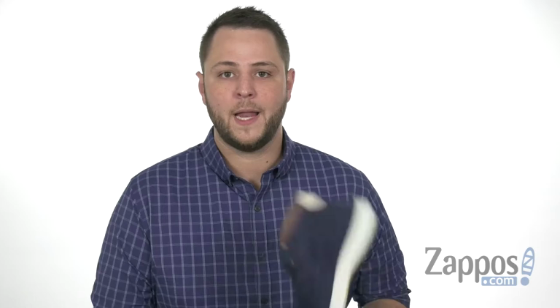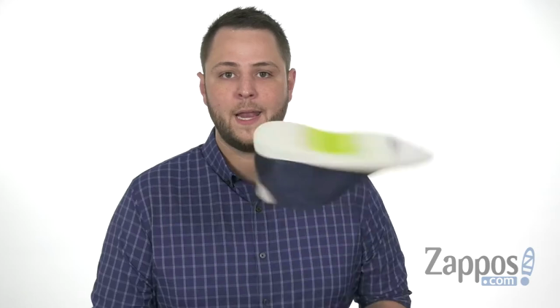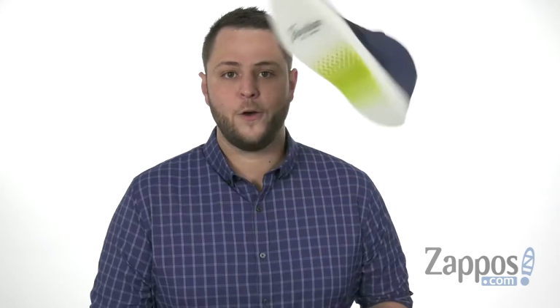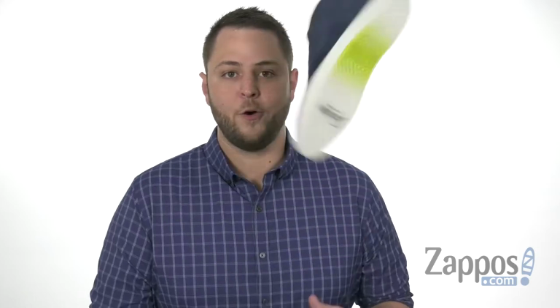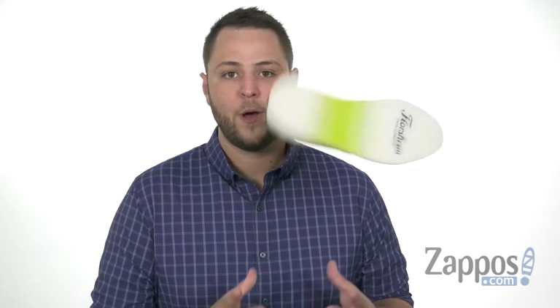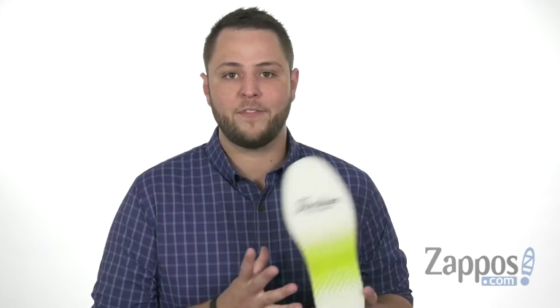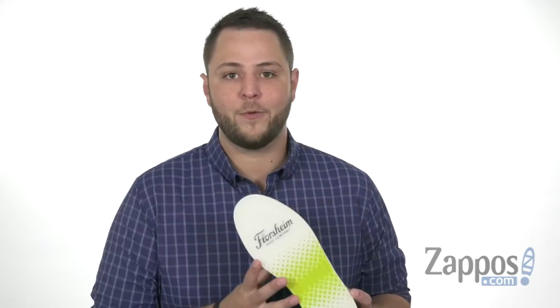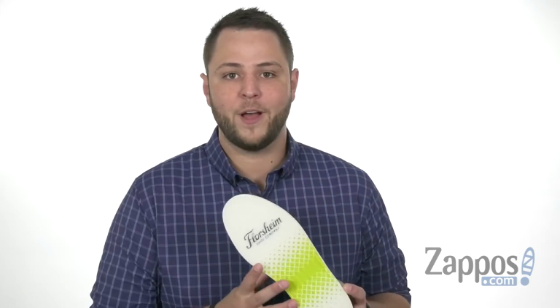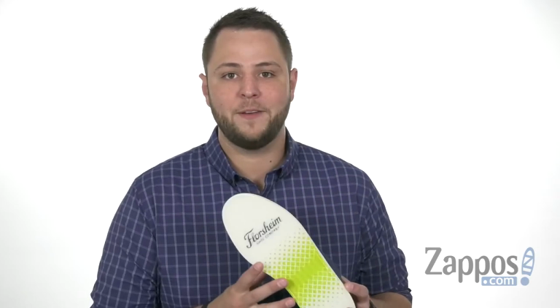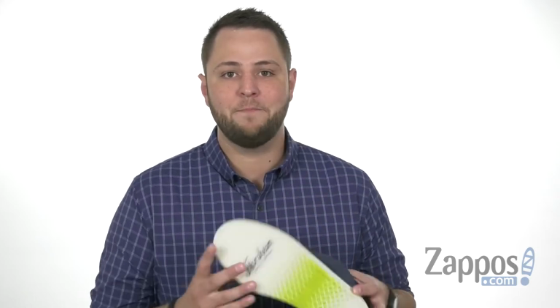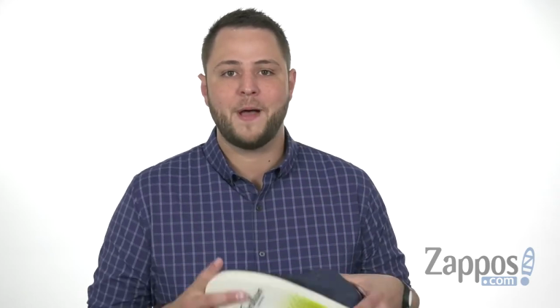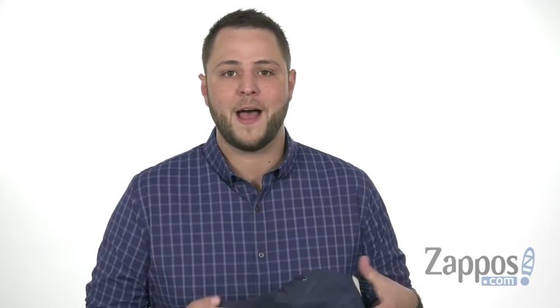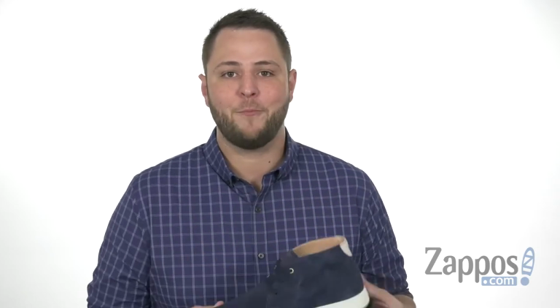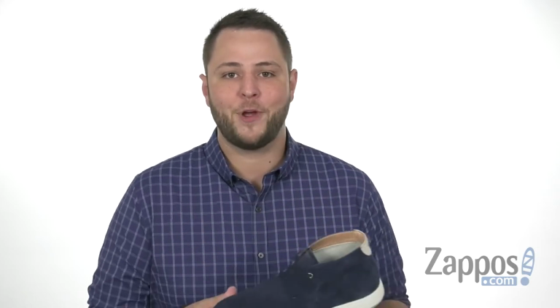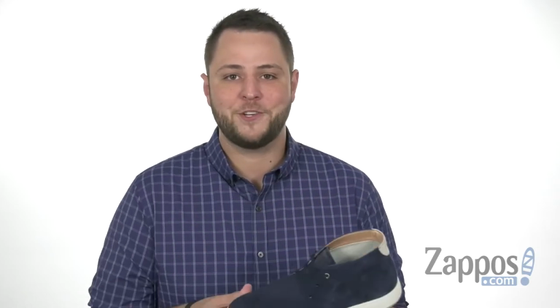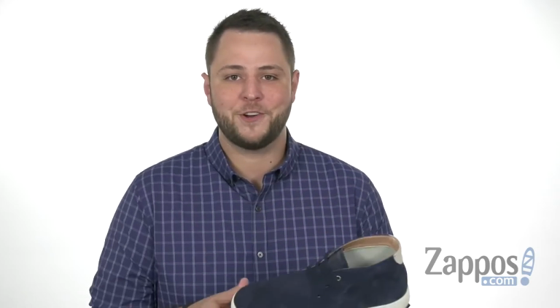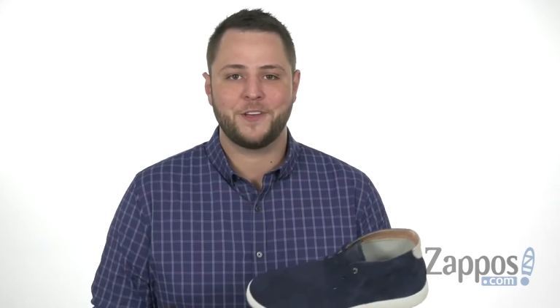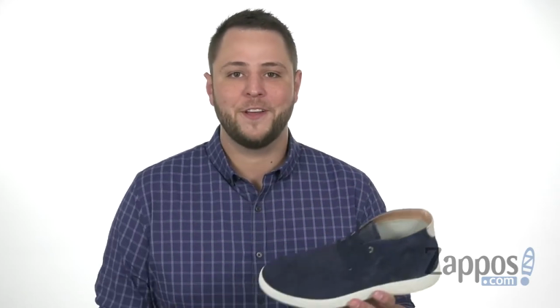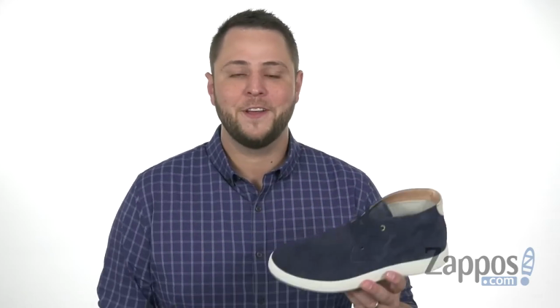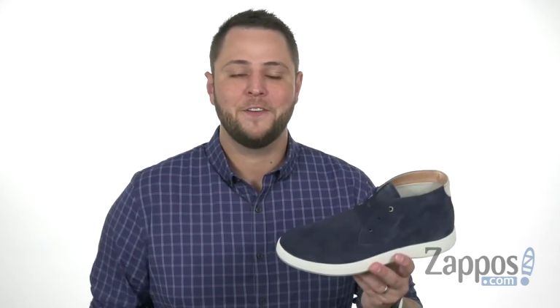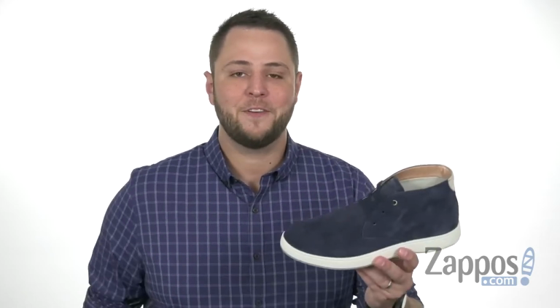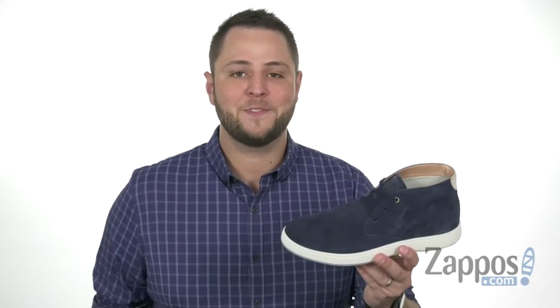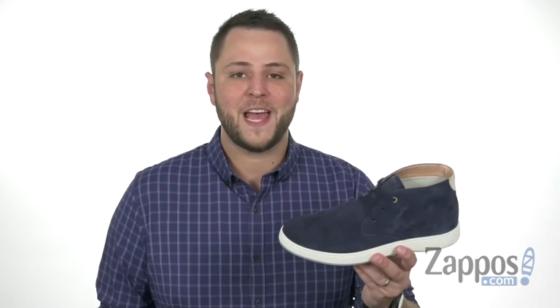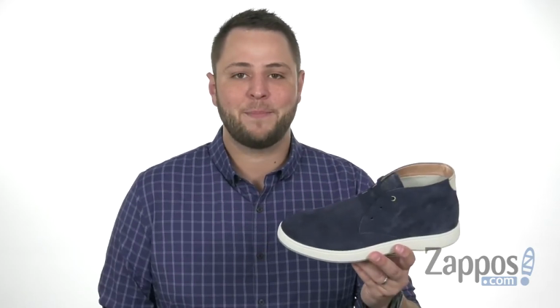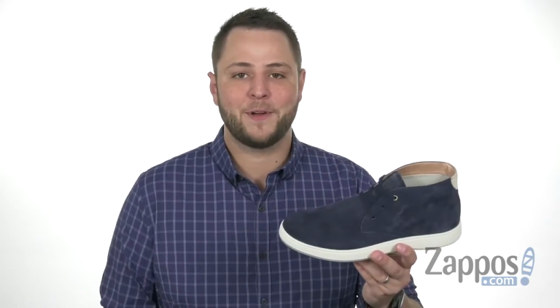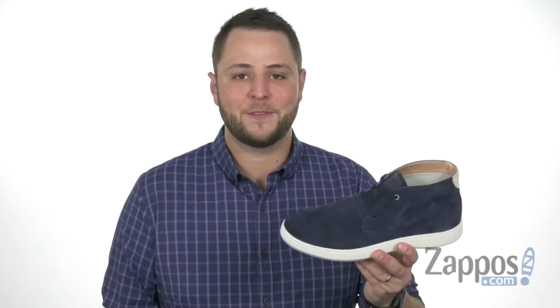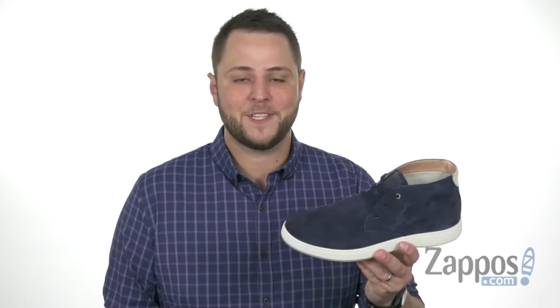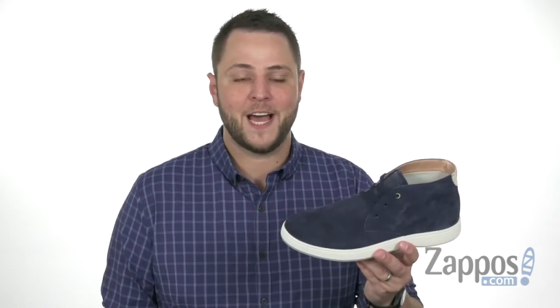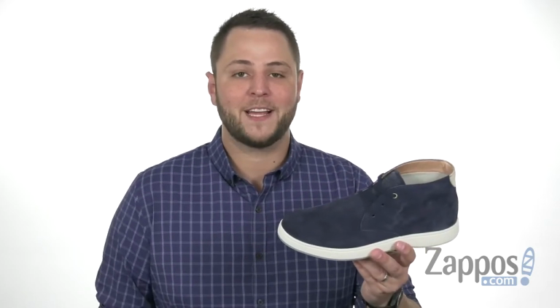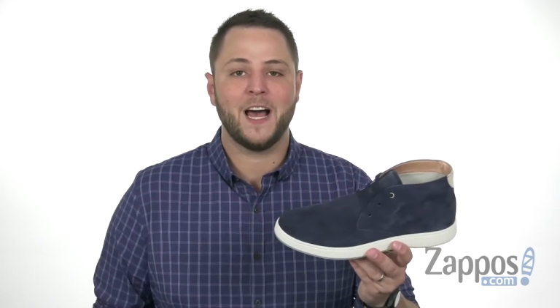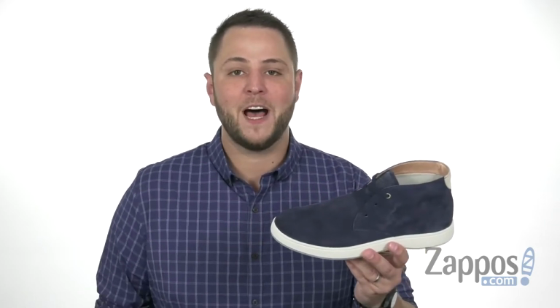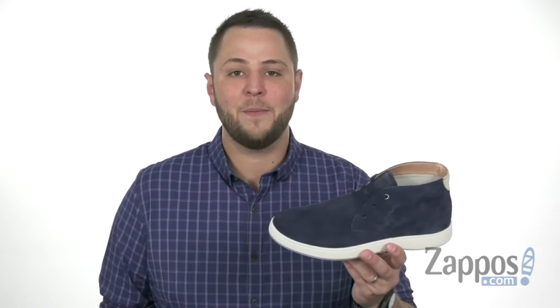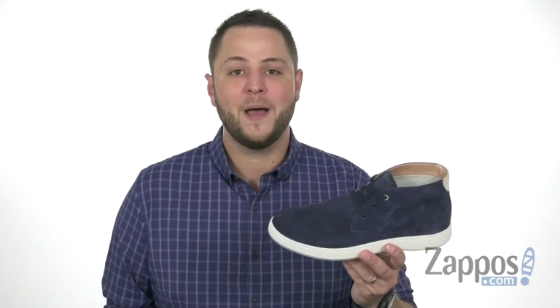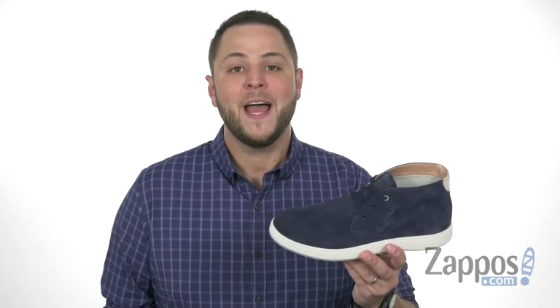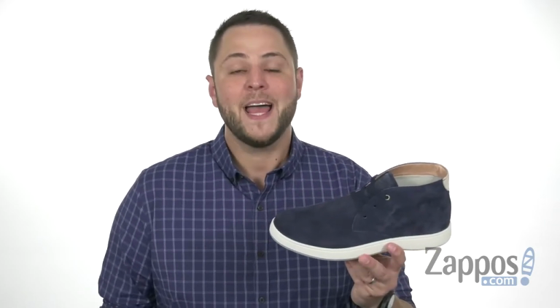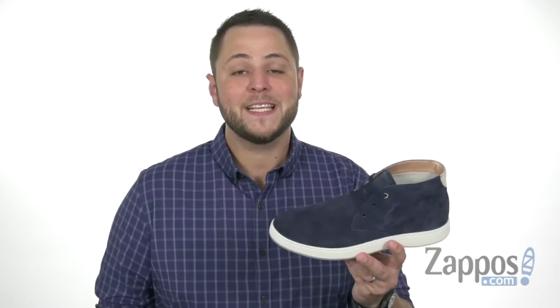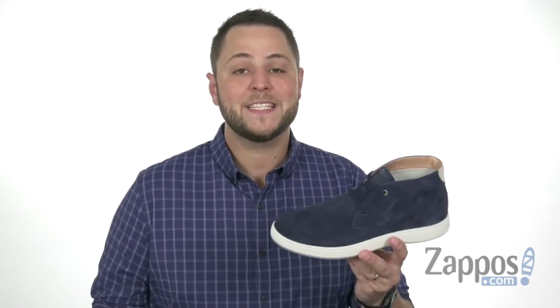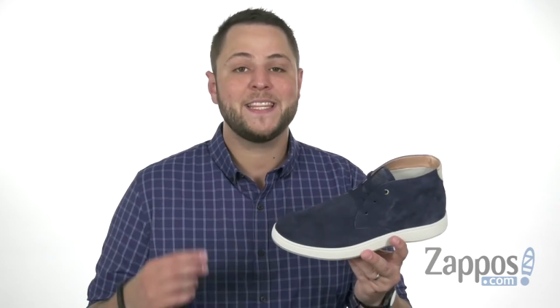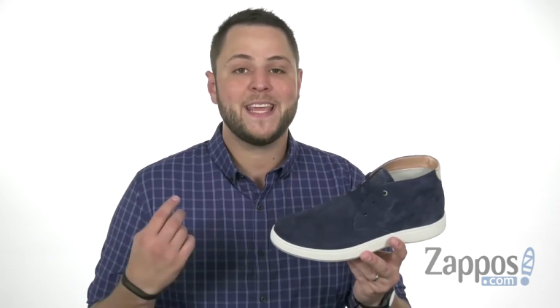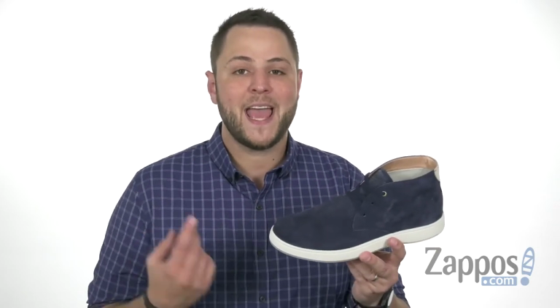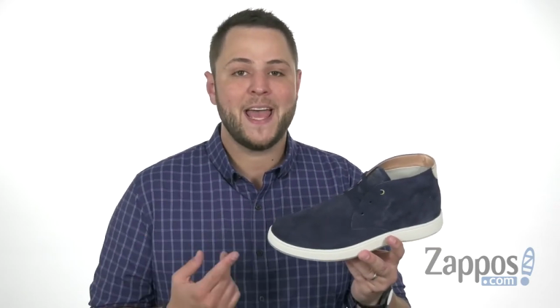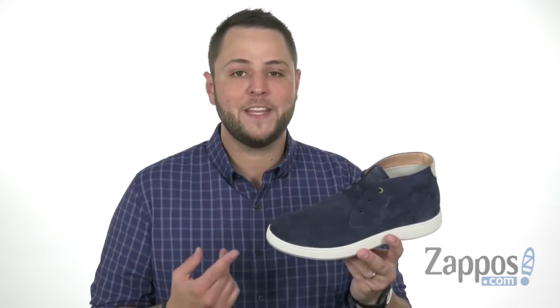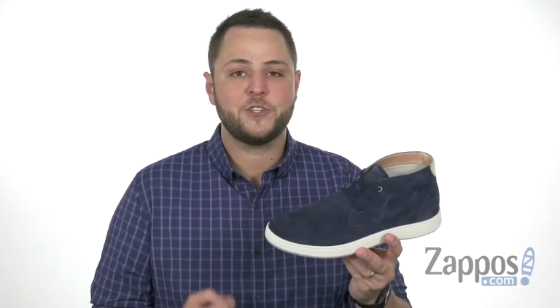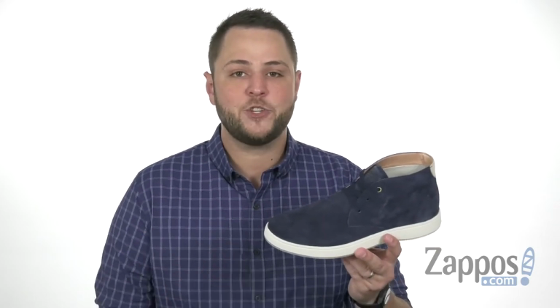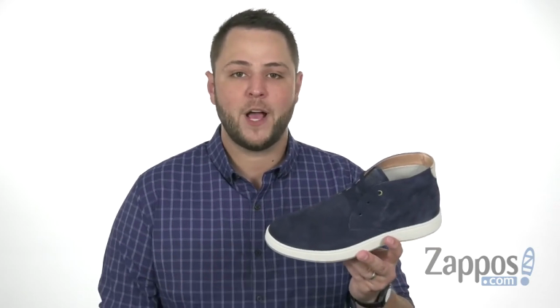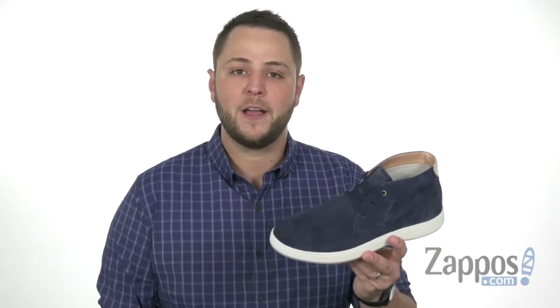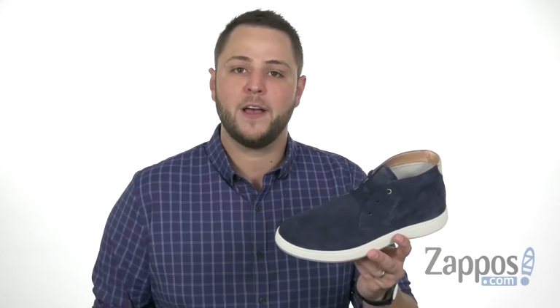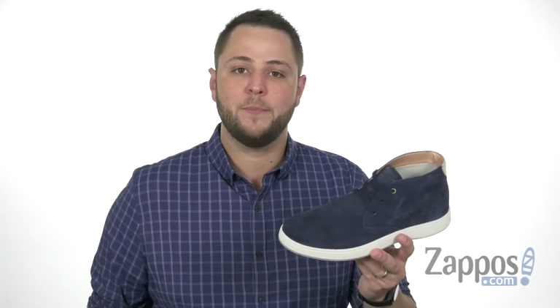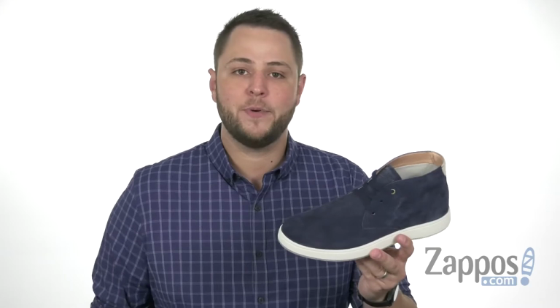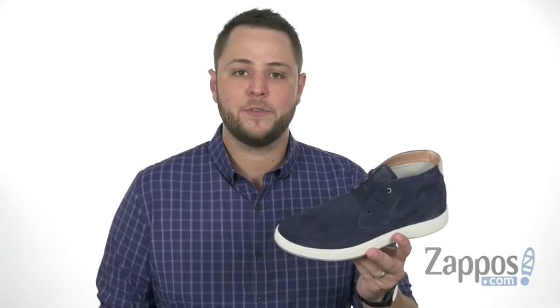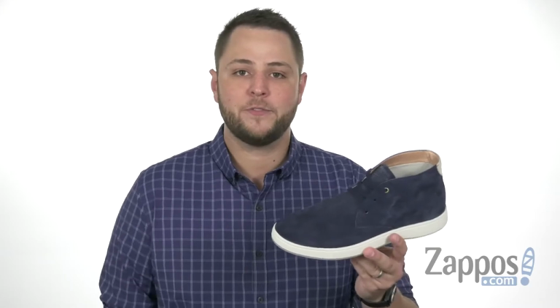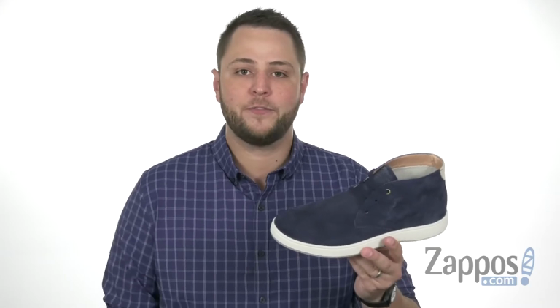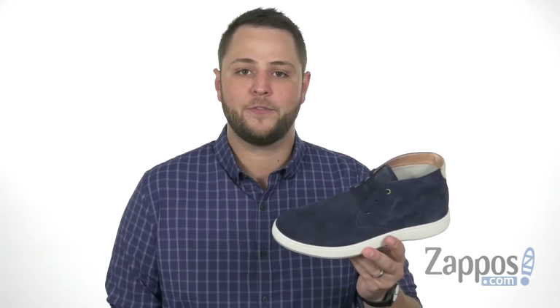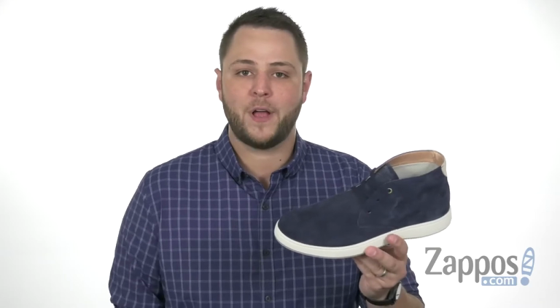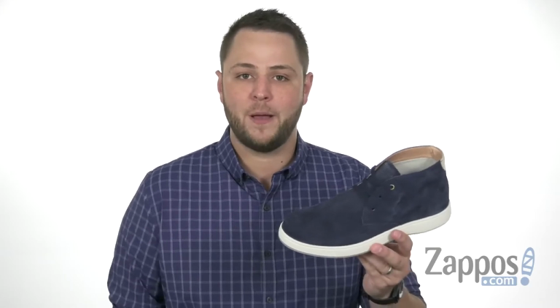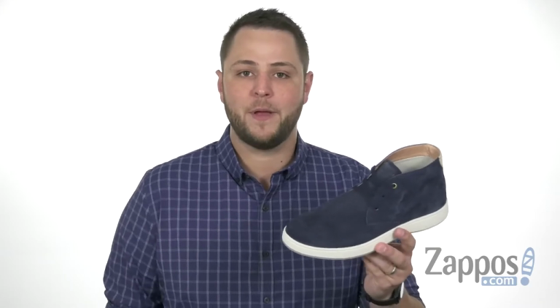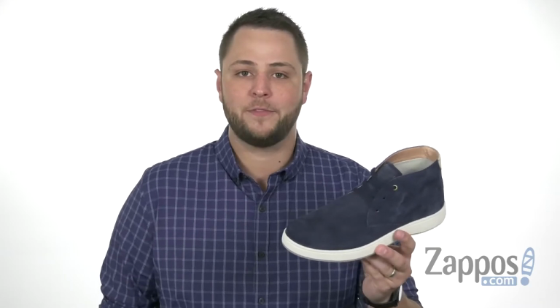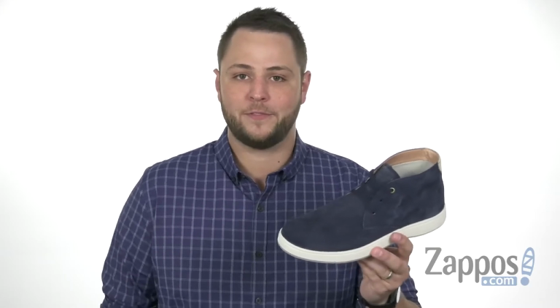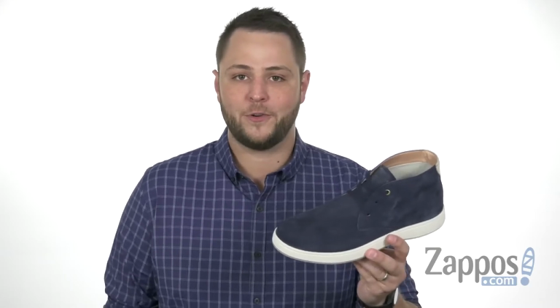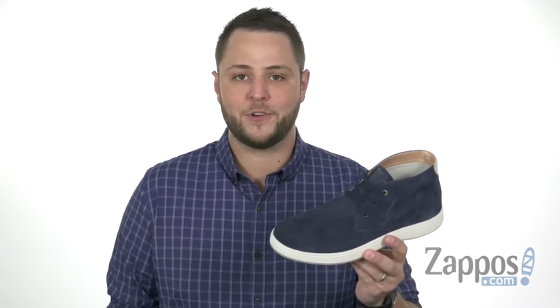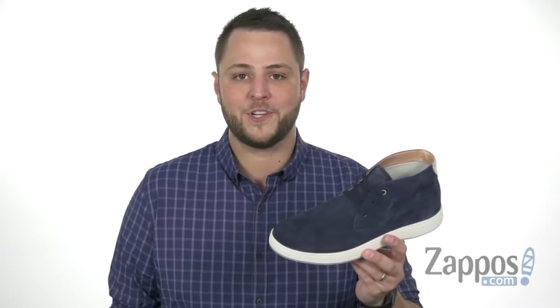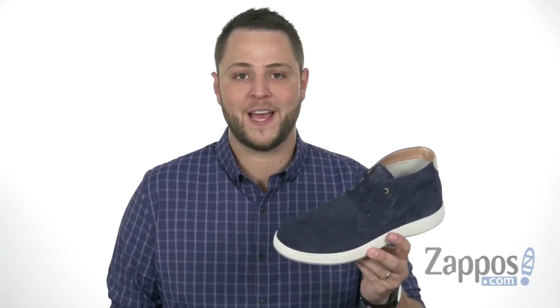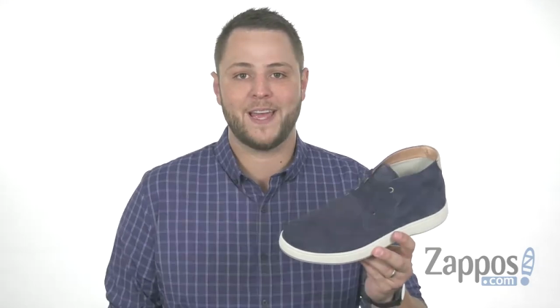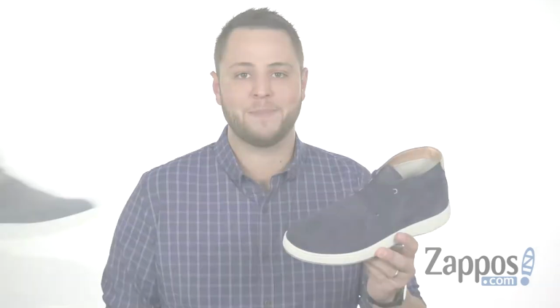Hello everyone, I'm Richard from zappos.com and this is the Edge Chukka Boot from Floorshine.